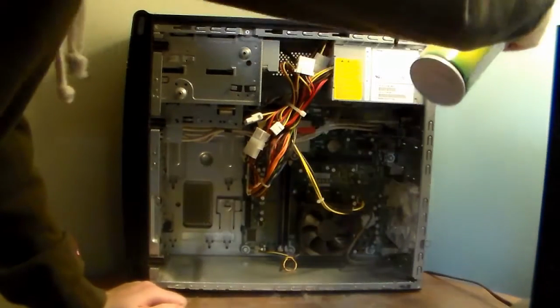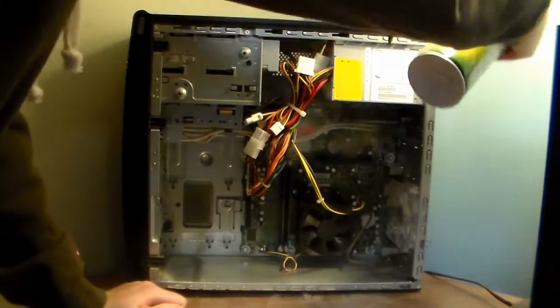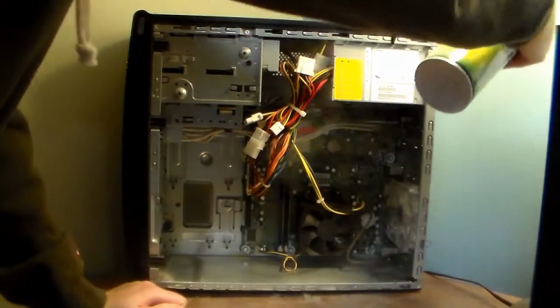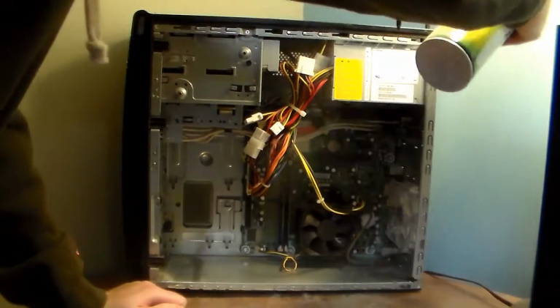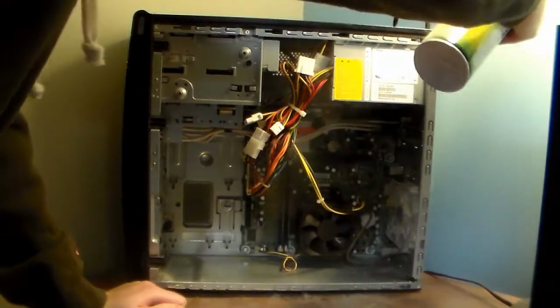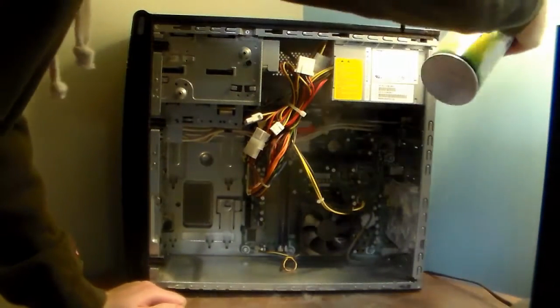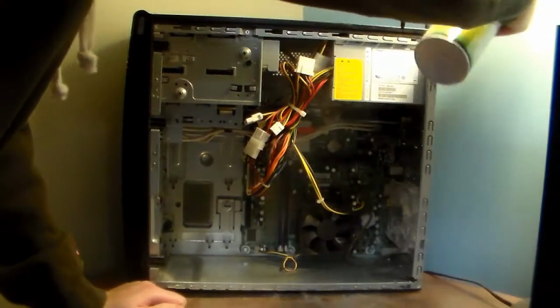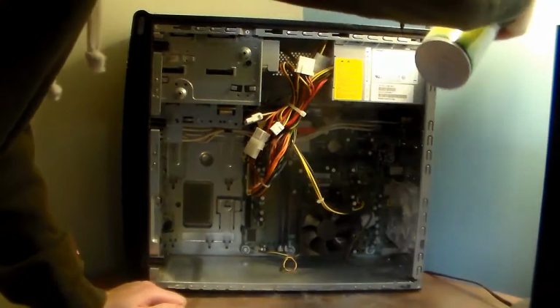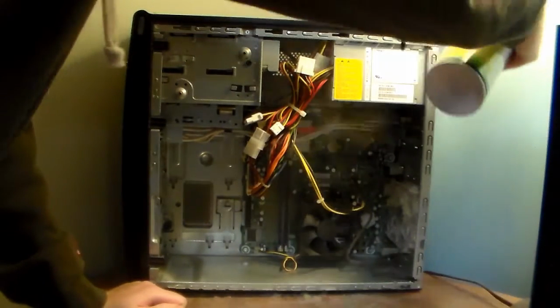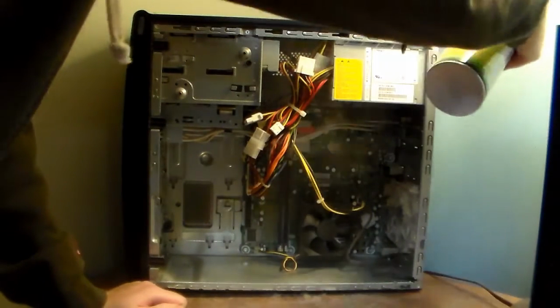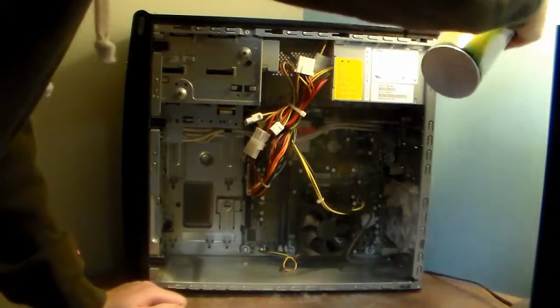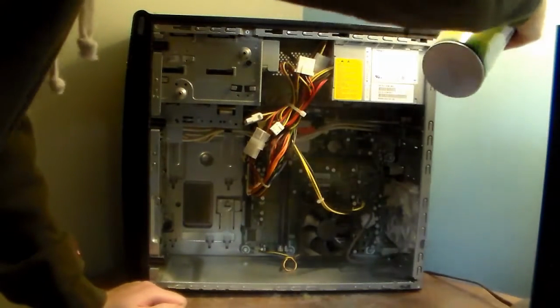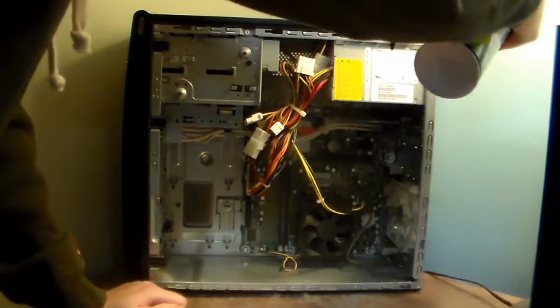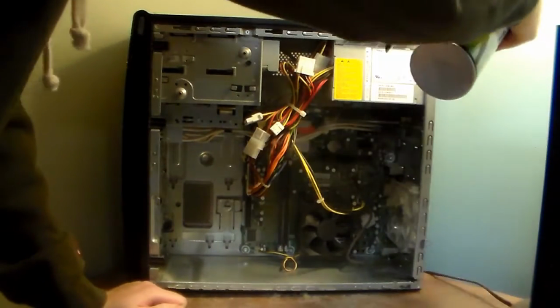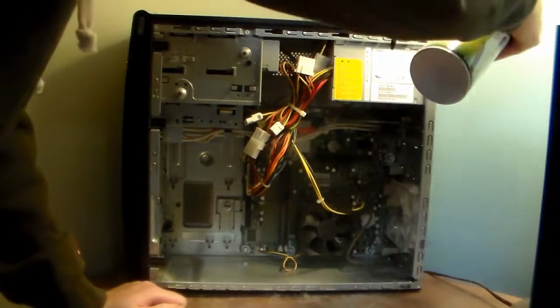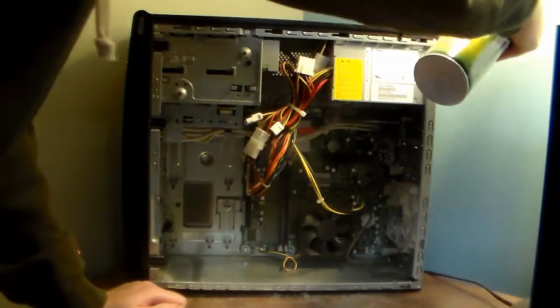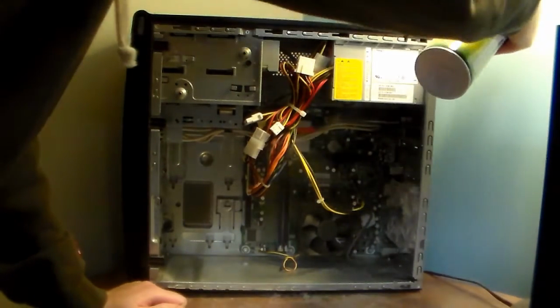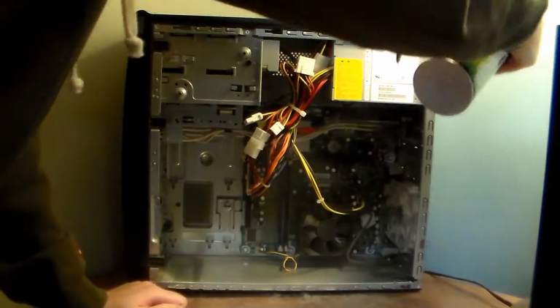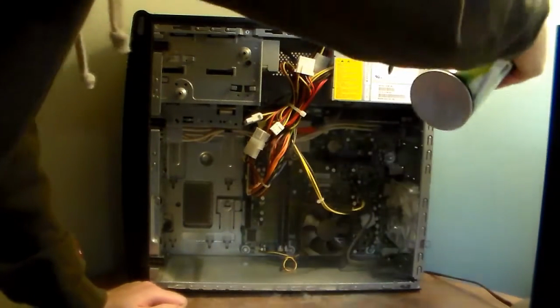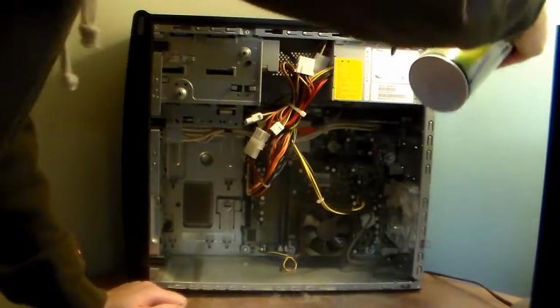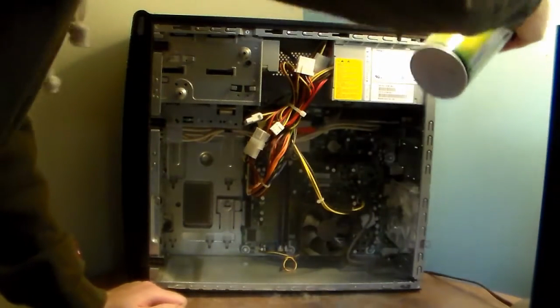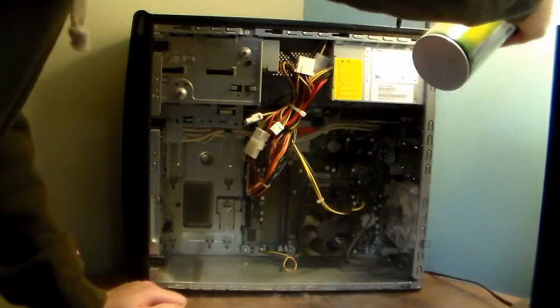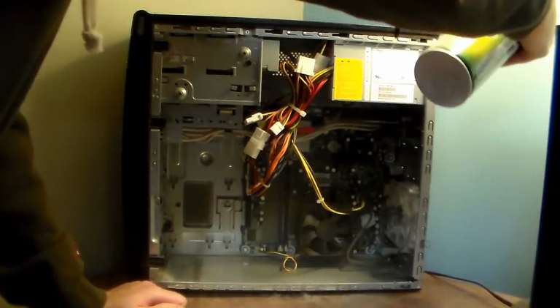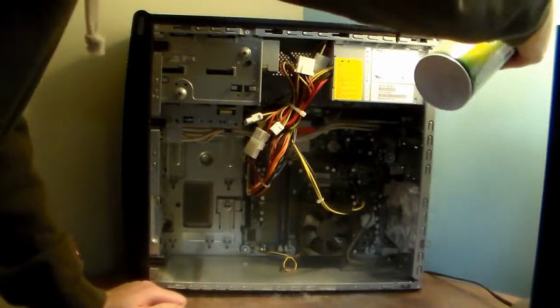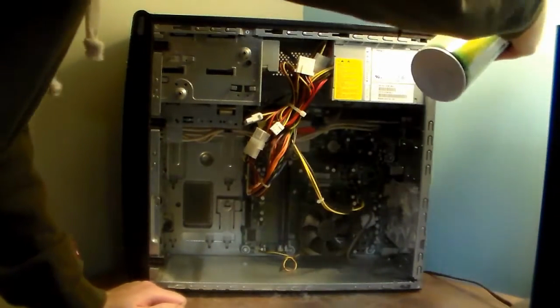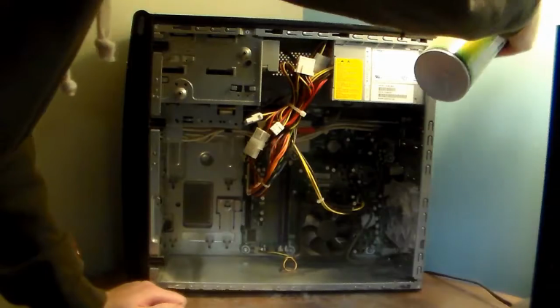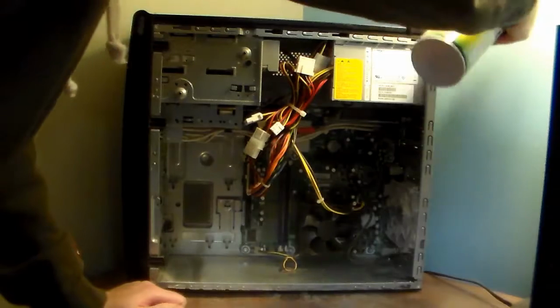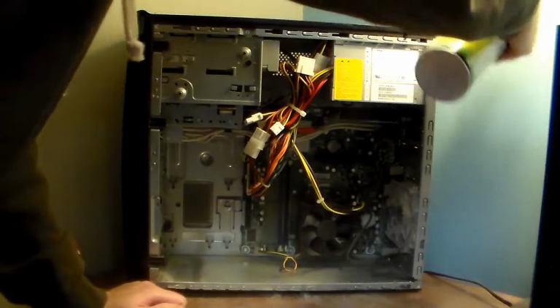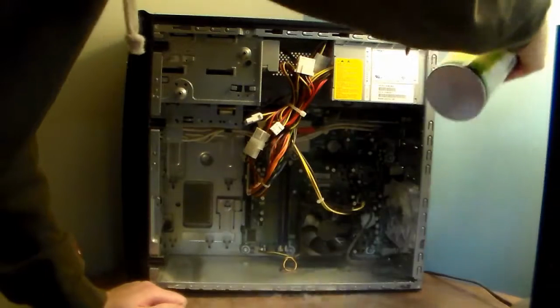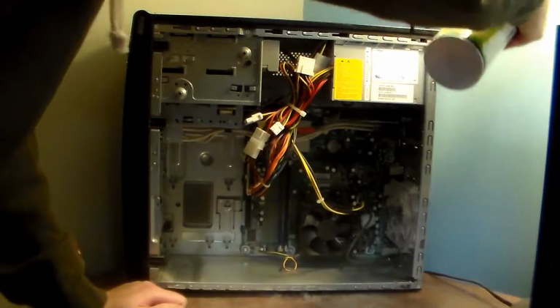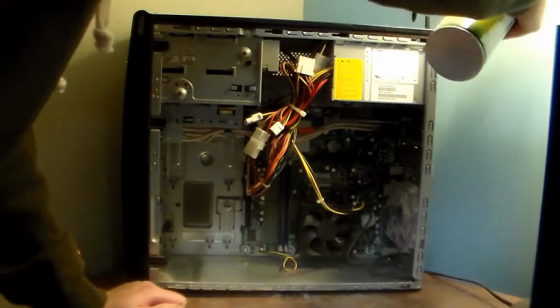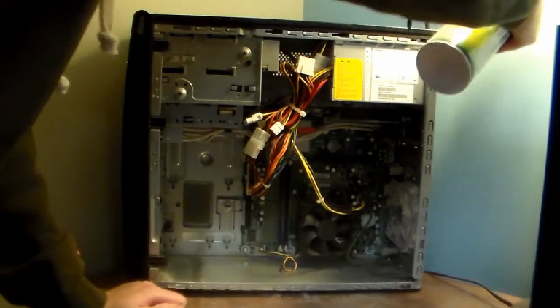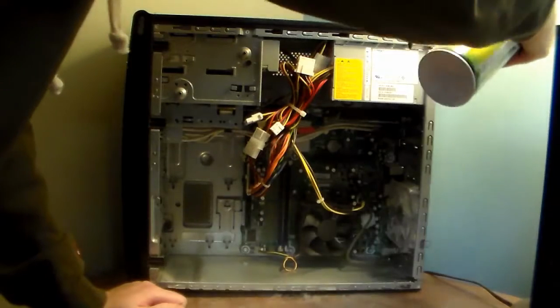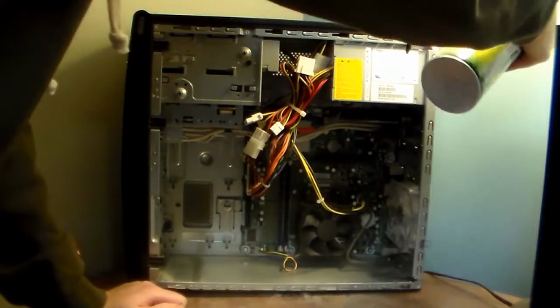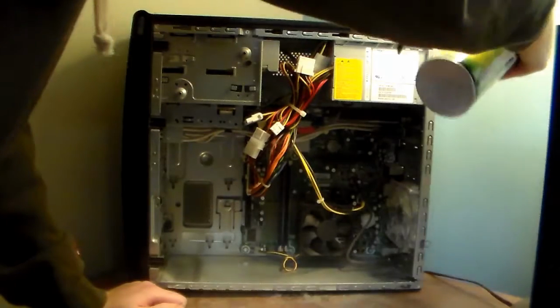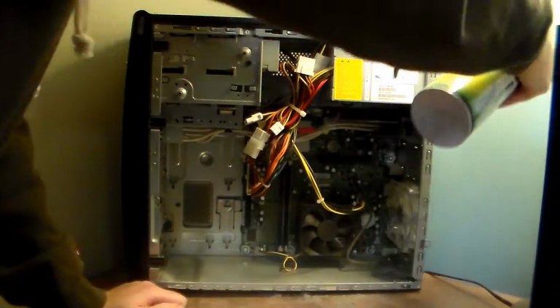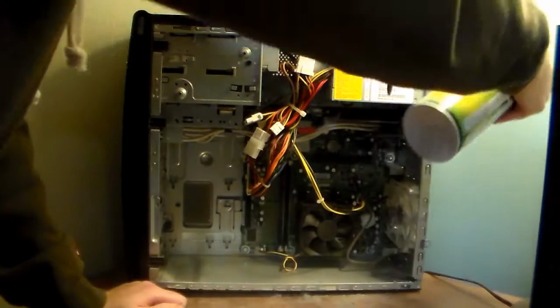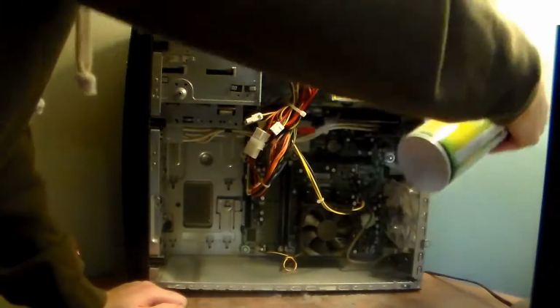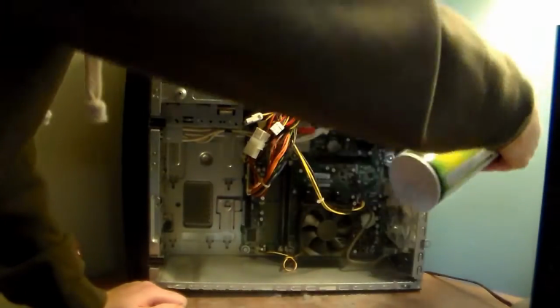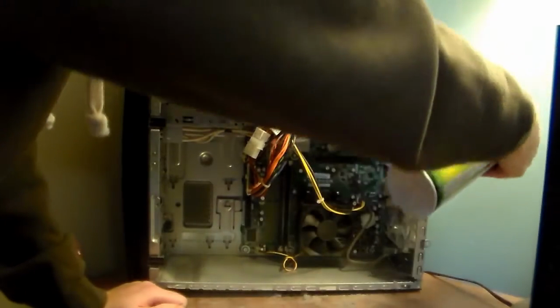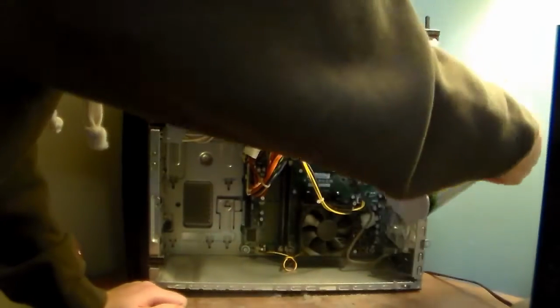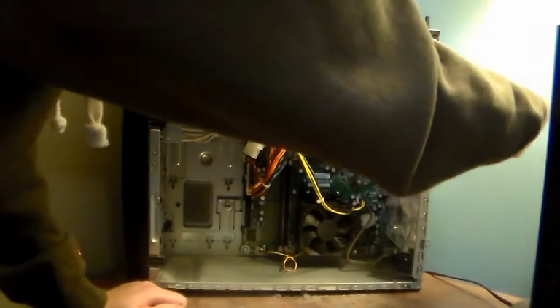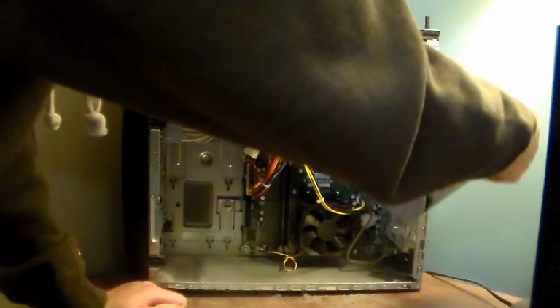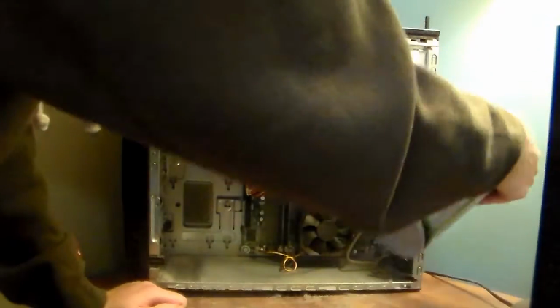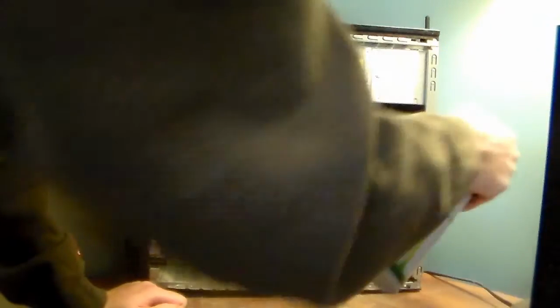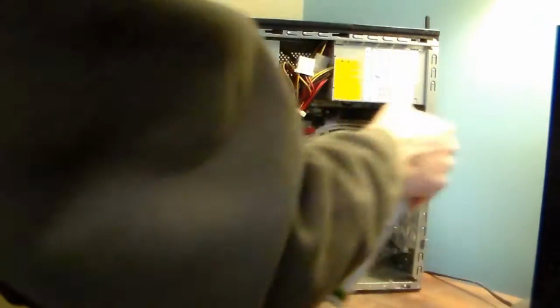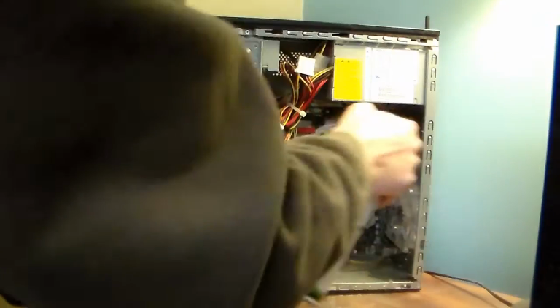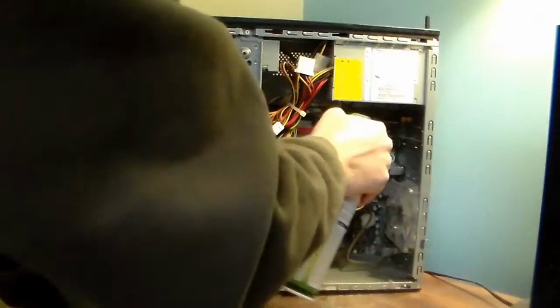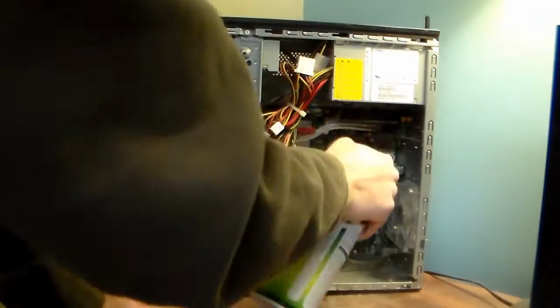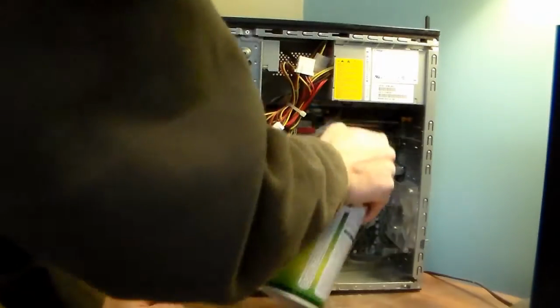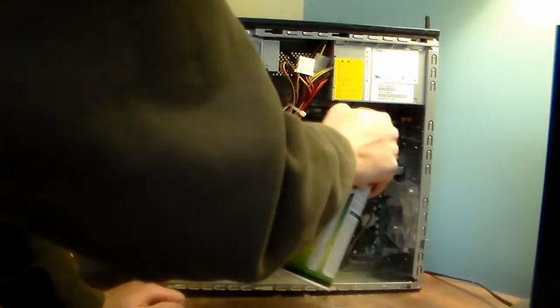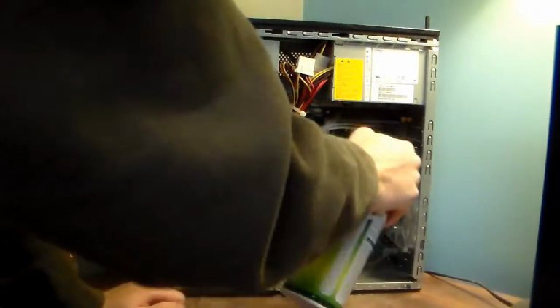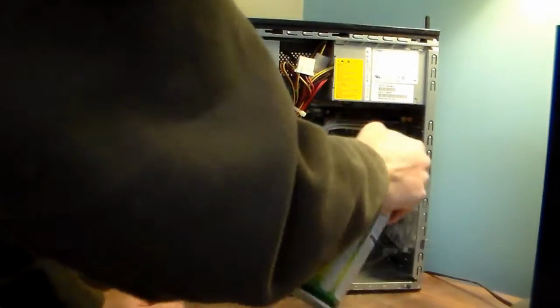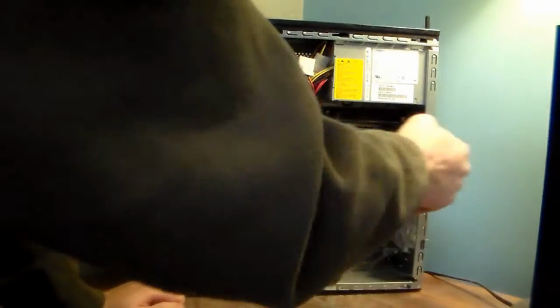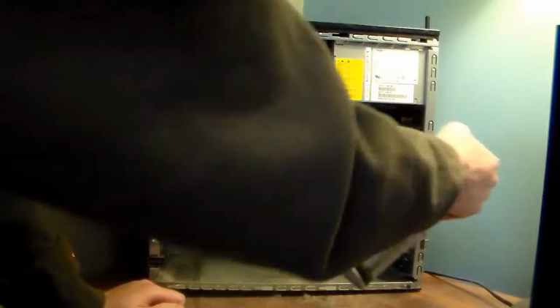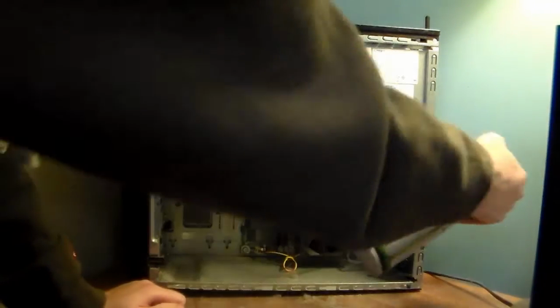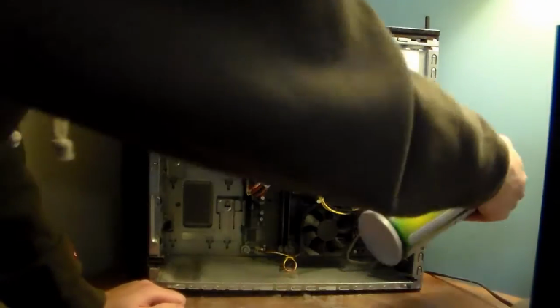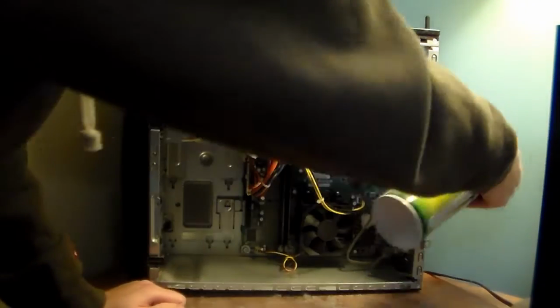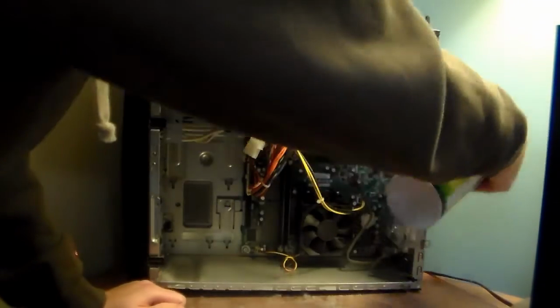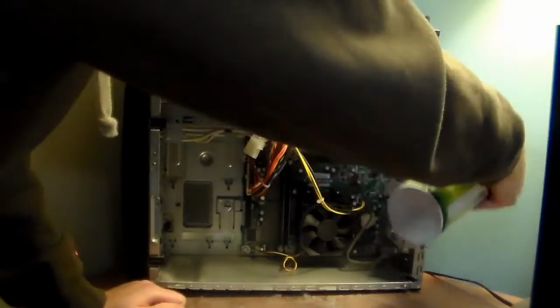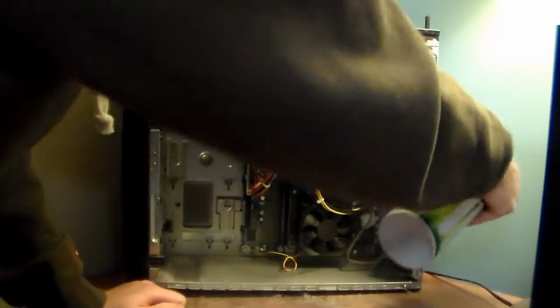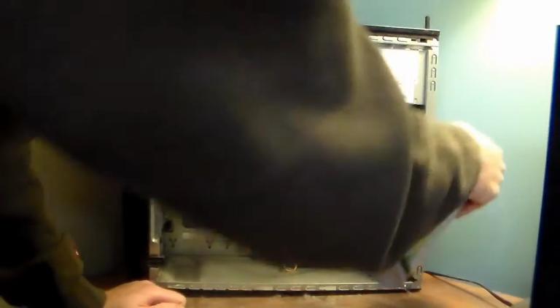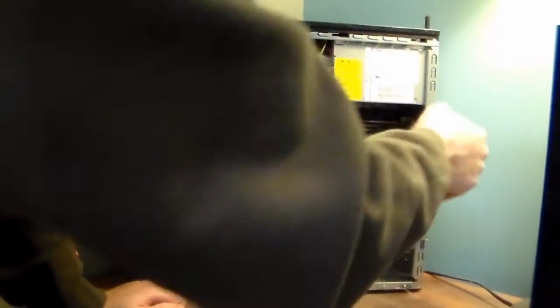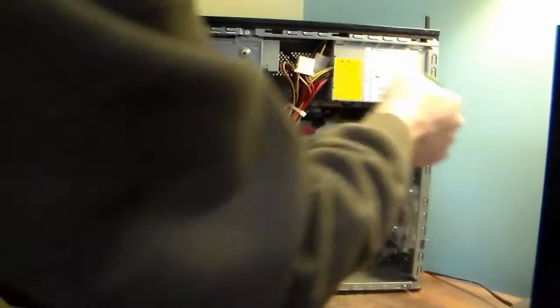You want to do the back of the power supply unit — all the little holes that it breathes through.